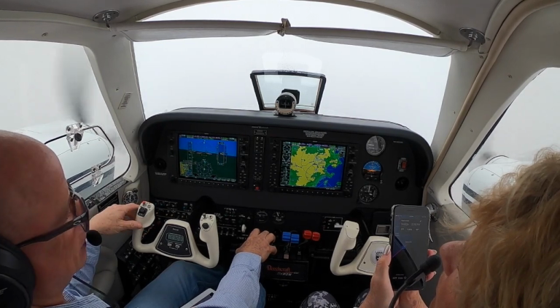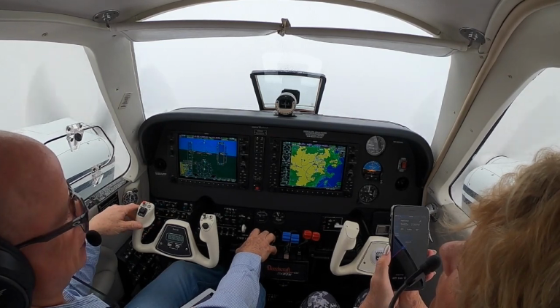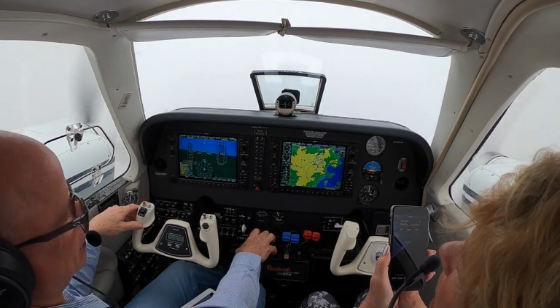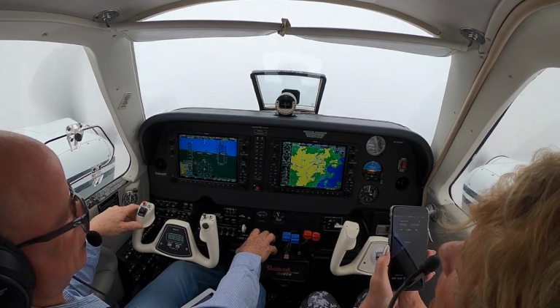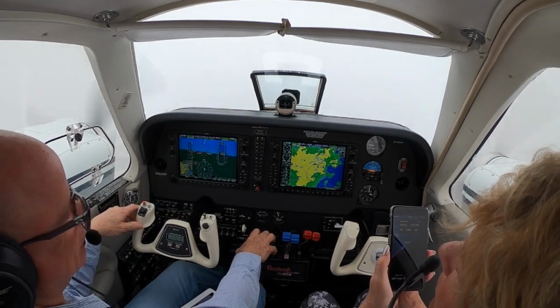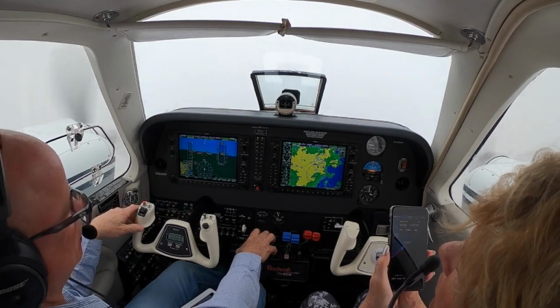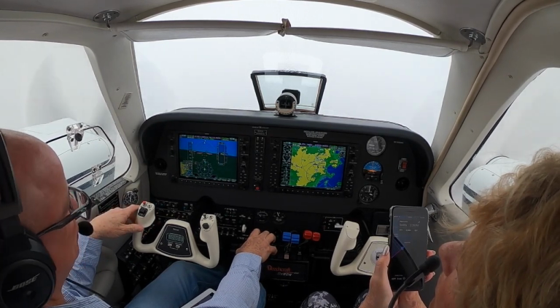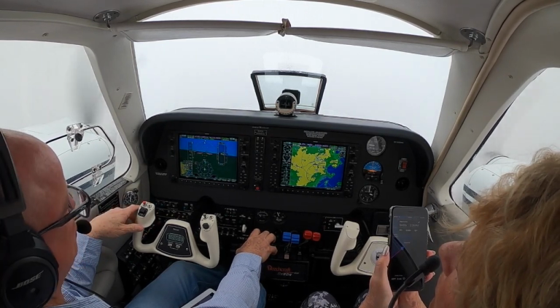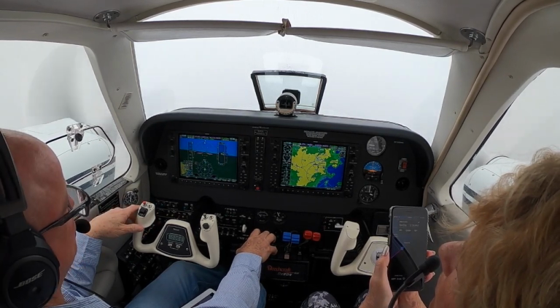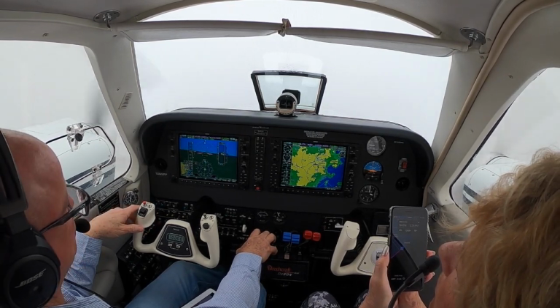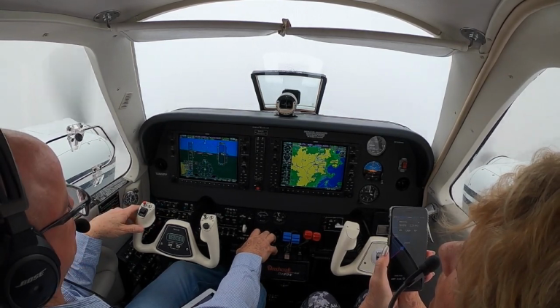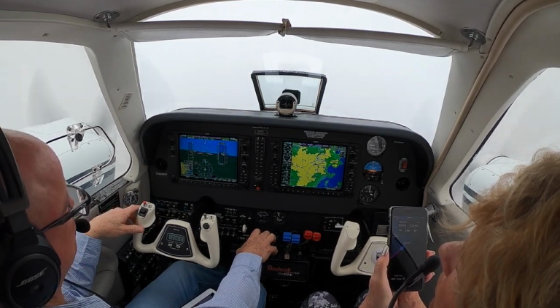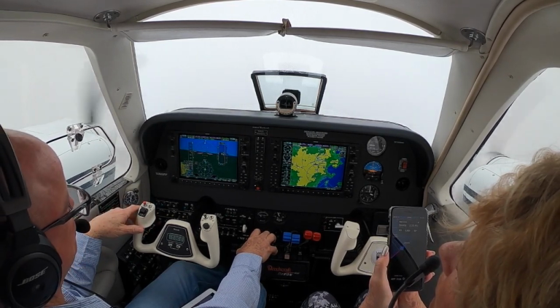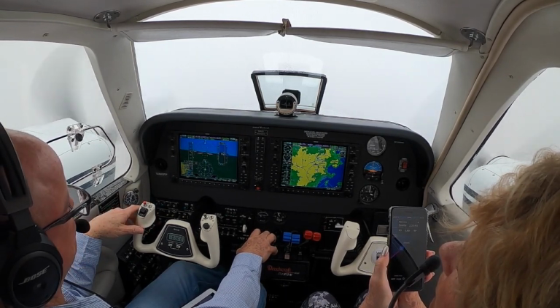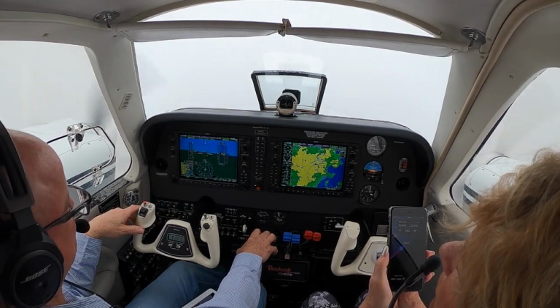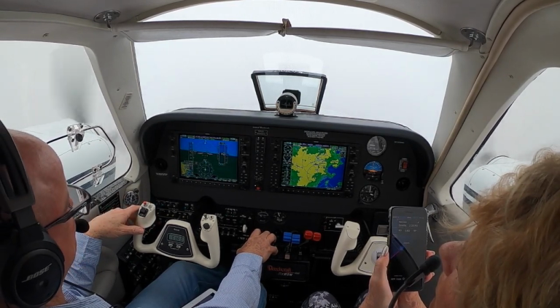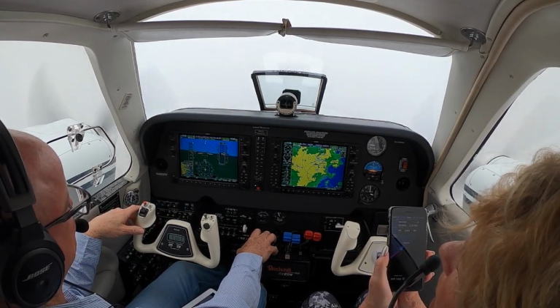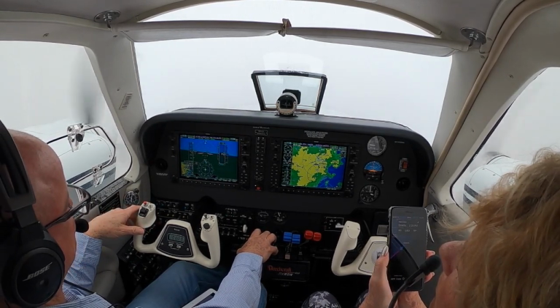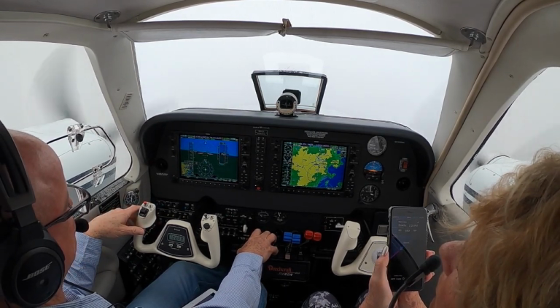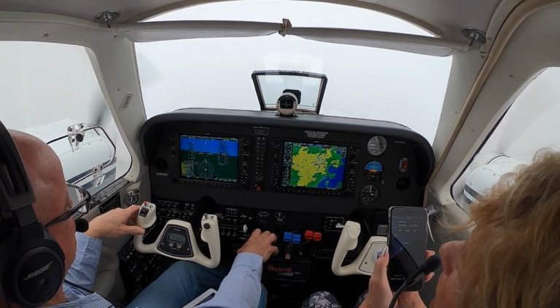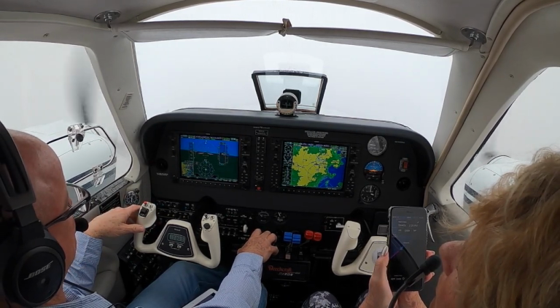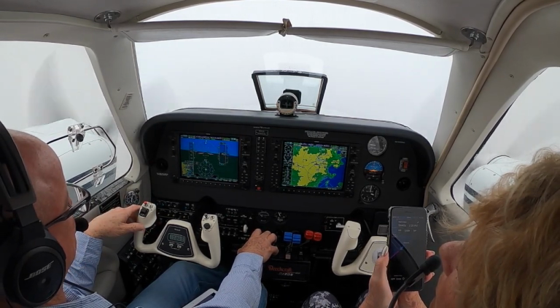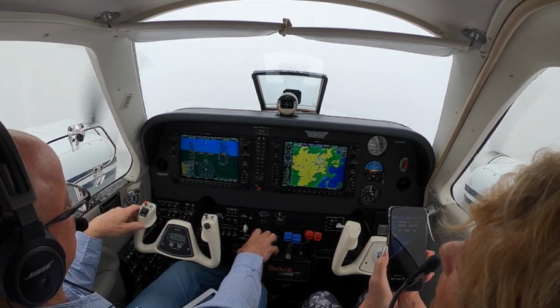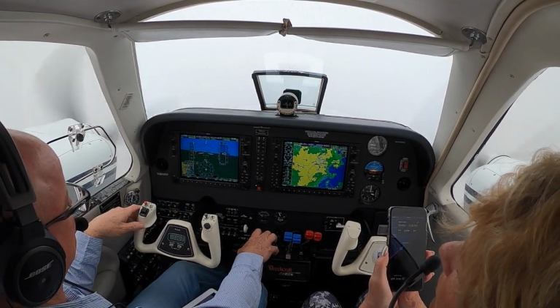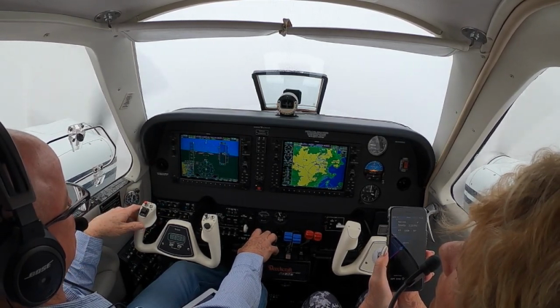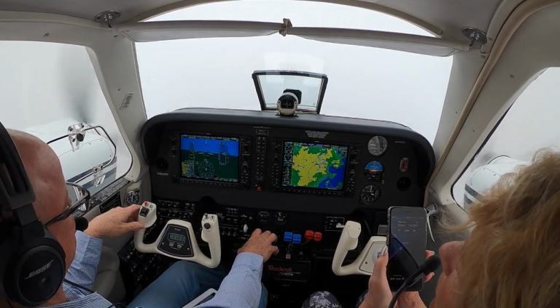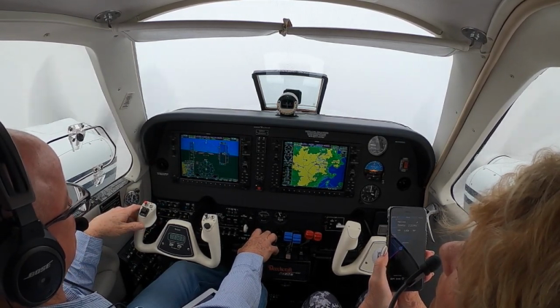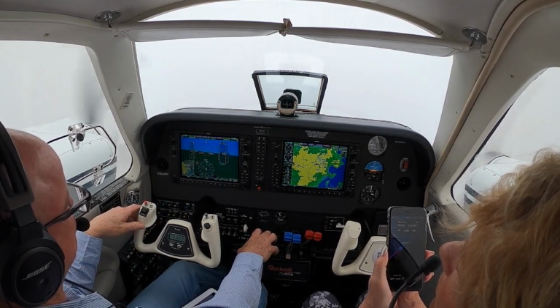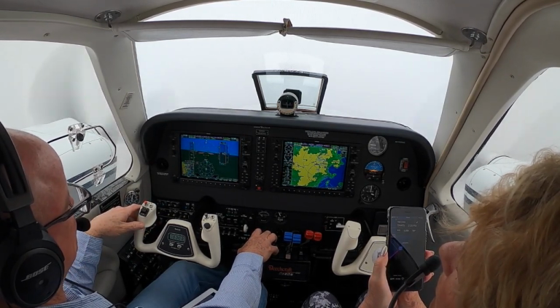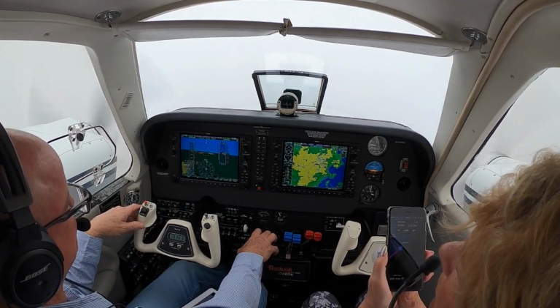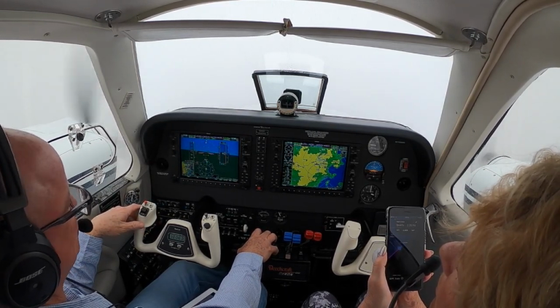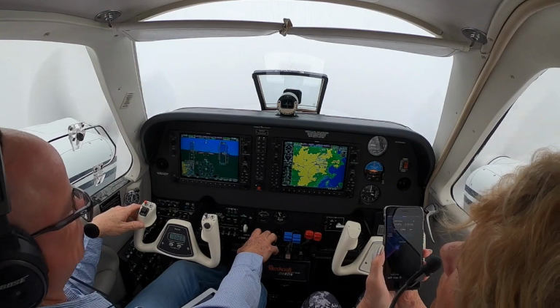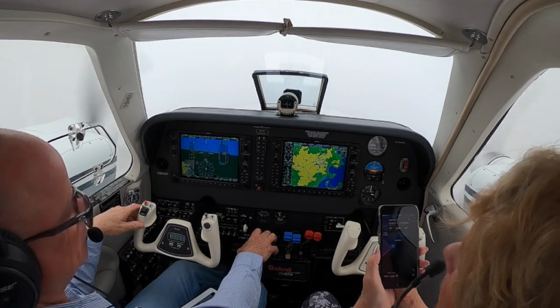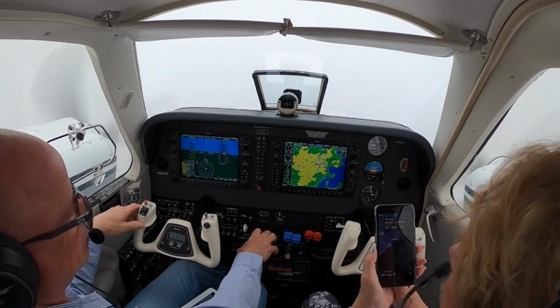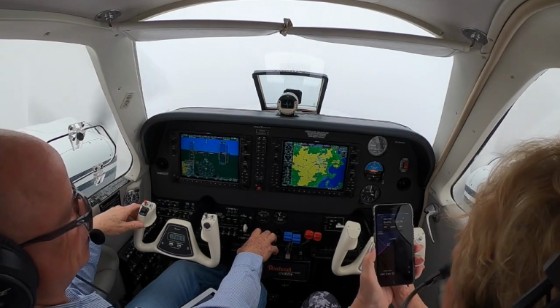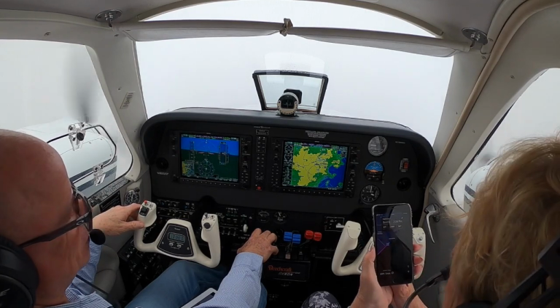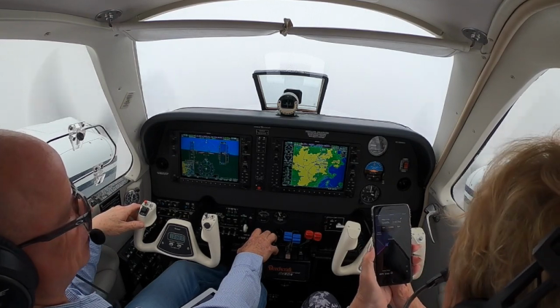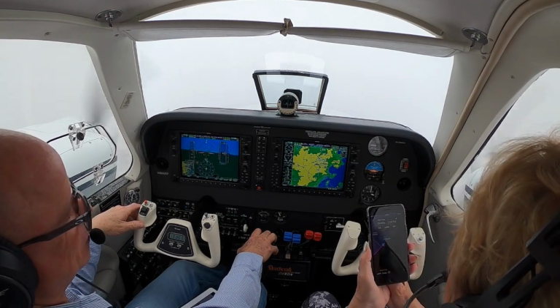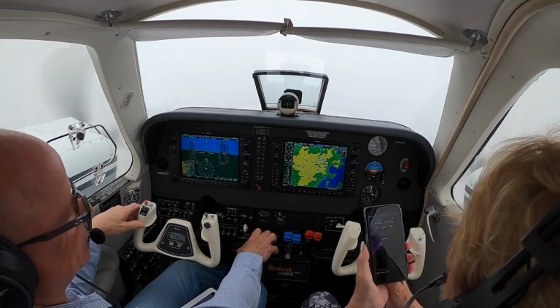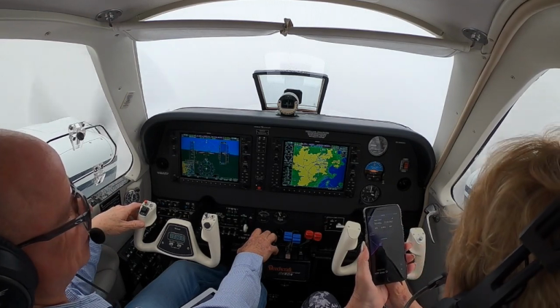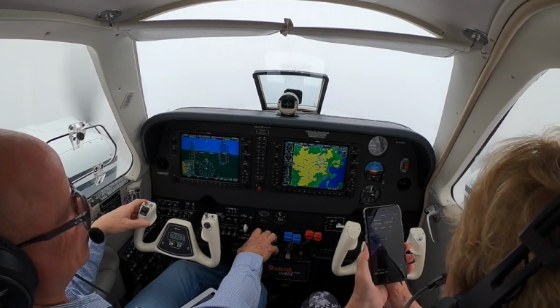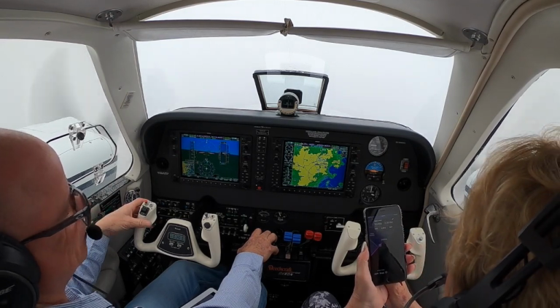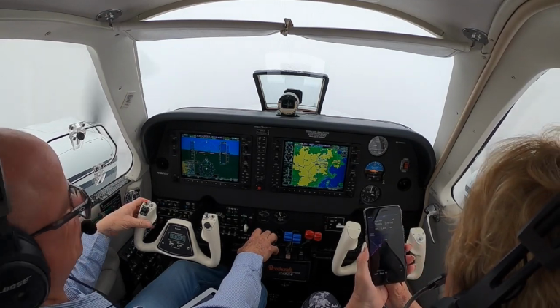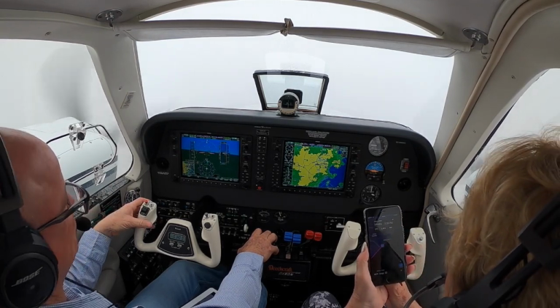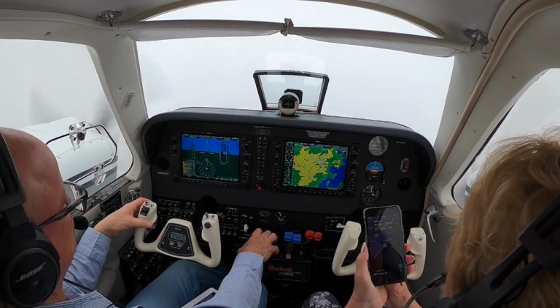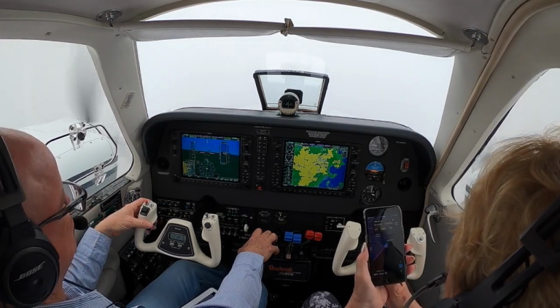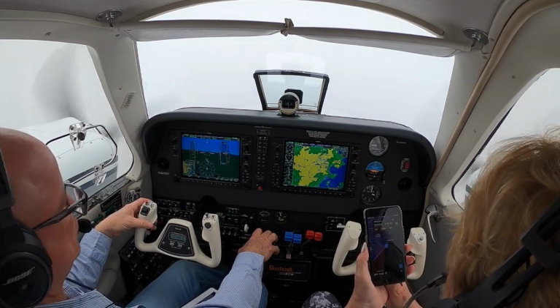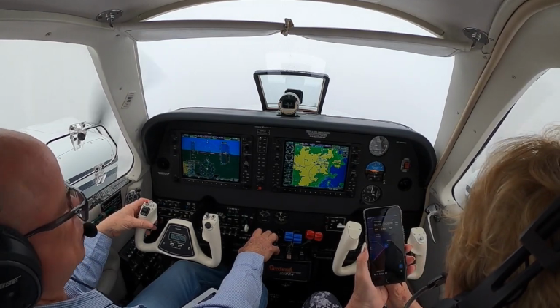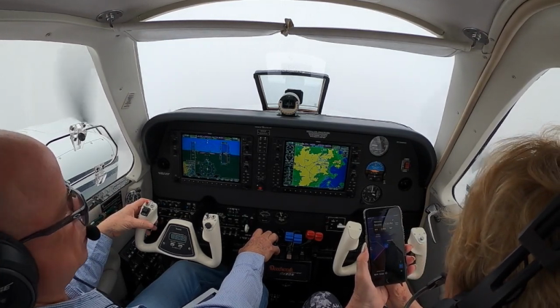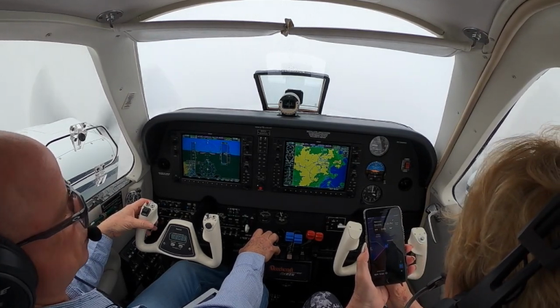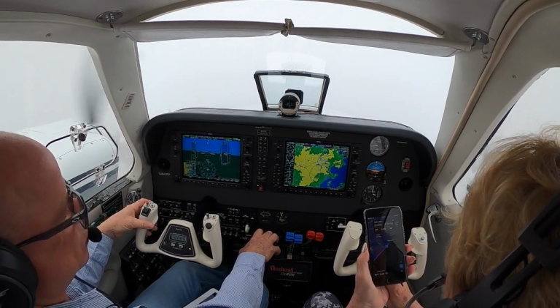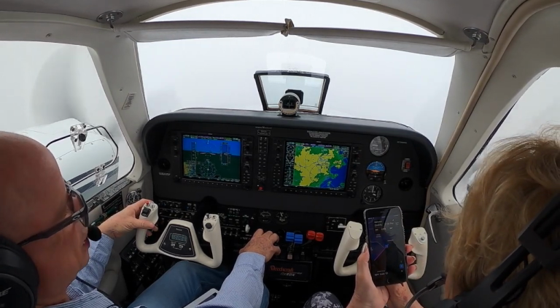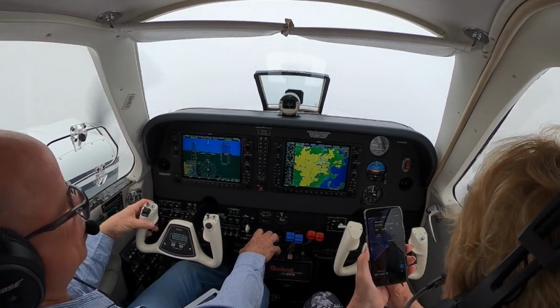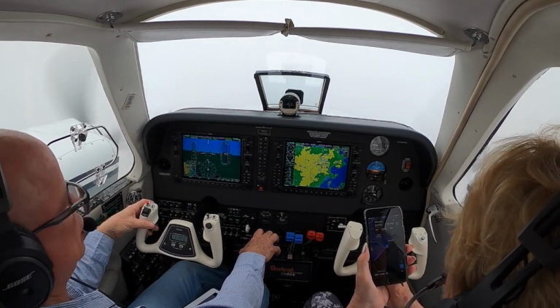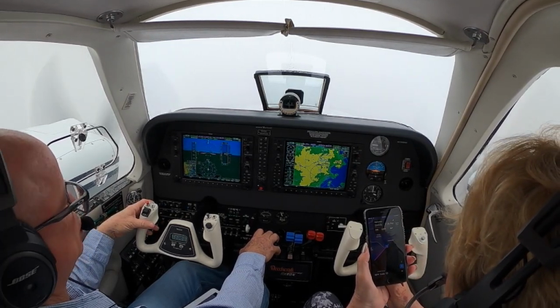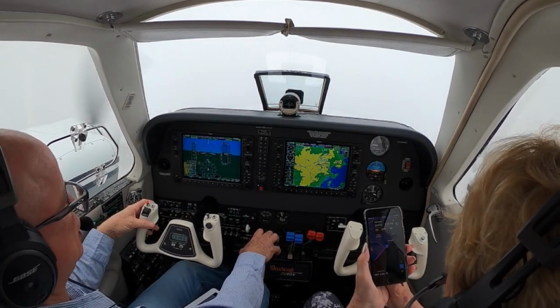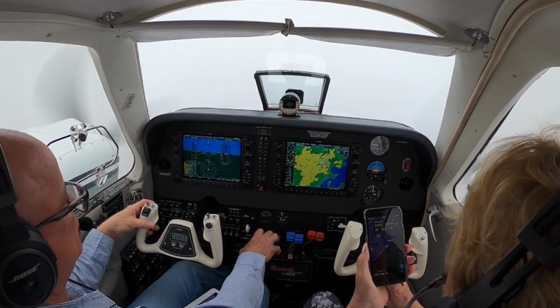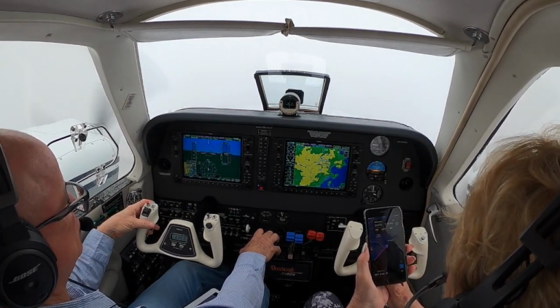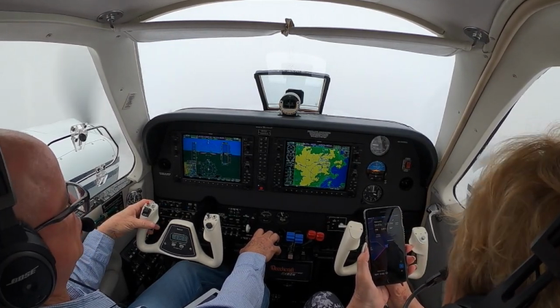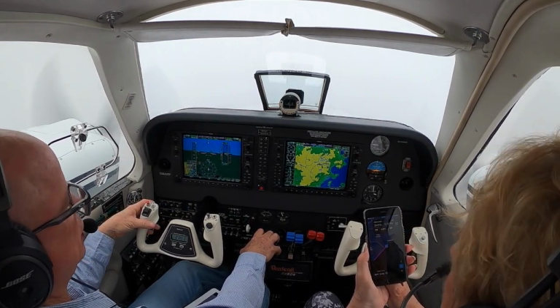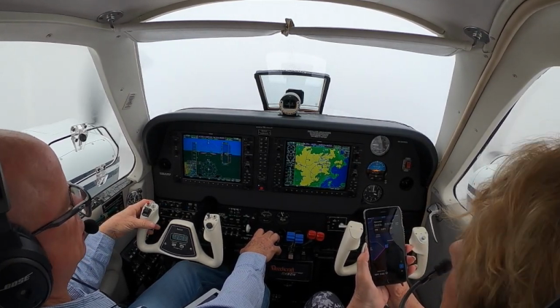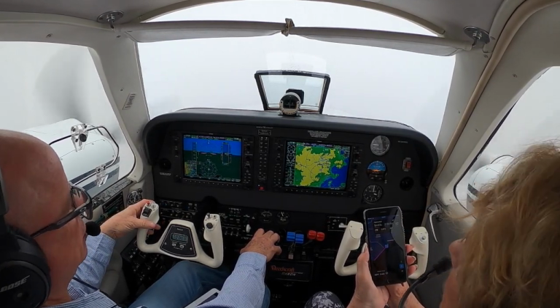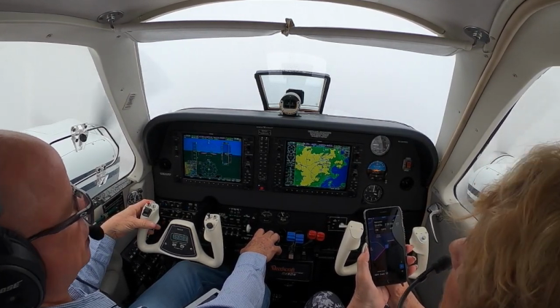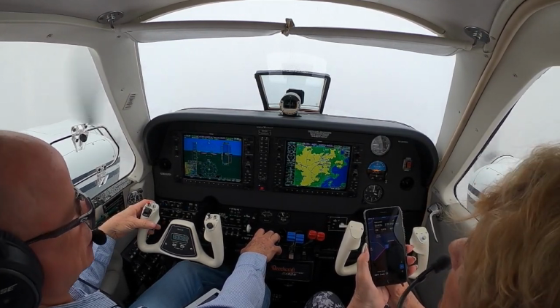Turn 3 Delta Delta, Roger. Maintain 150 knots or greater to 5 miles. Yeah, we can do that. 3 Delta Delta, thanks.